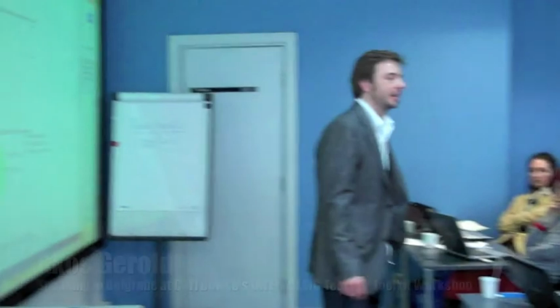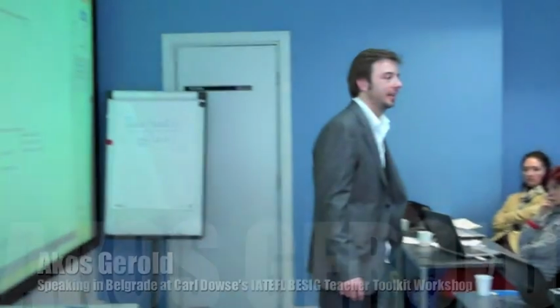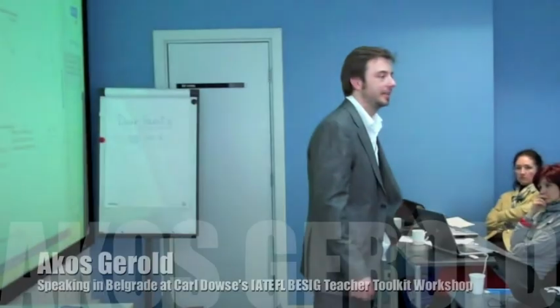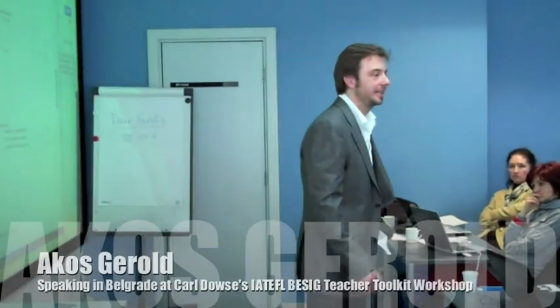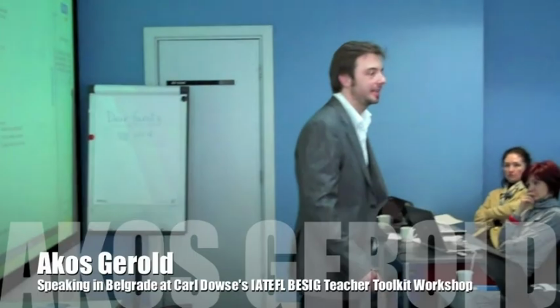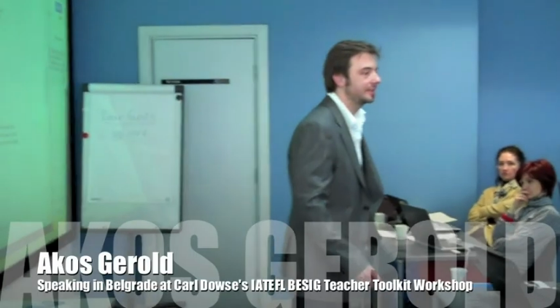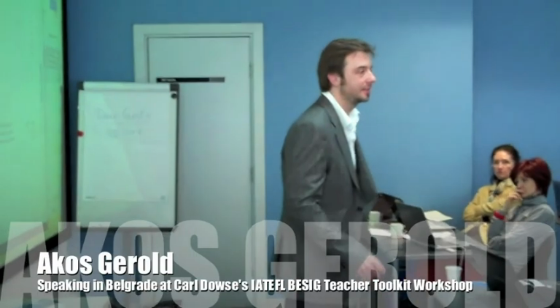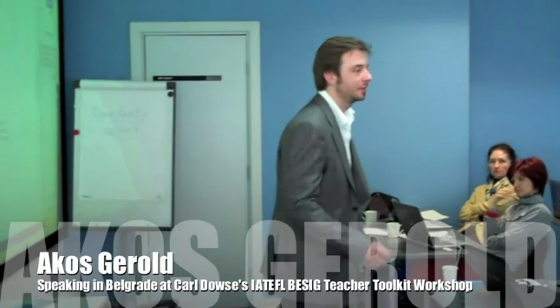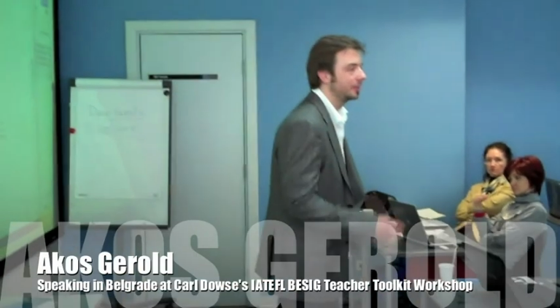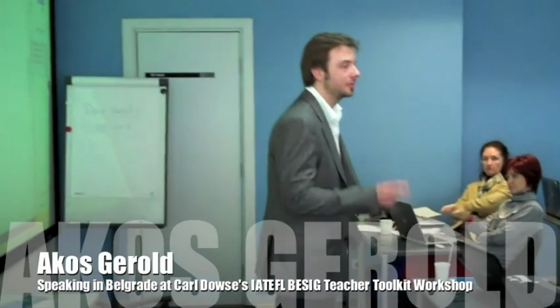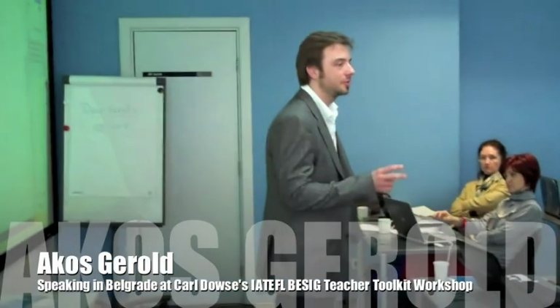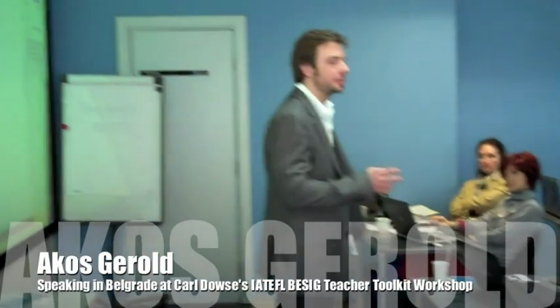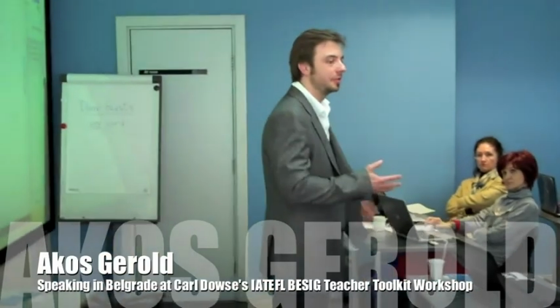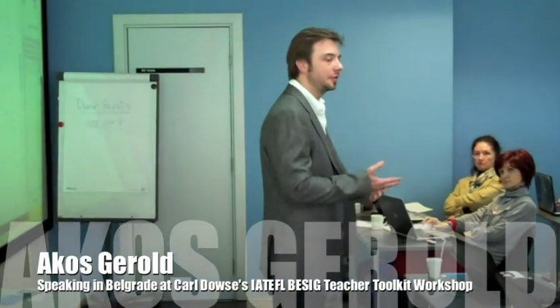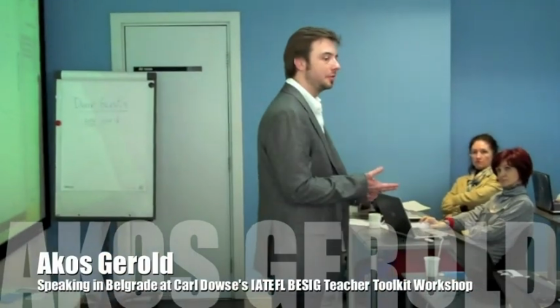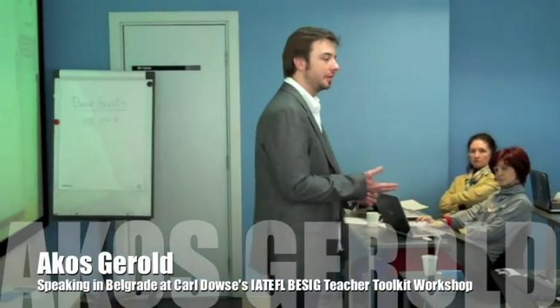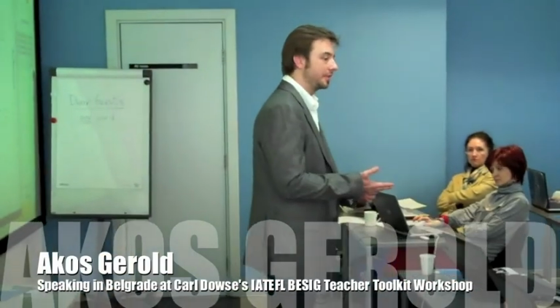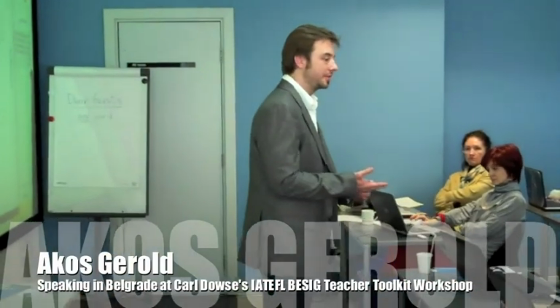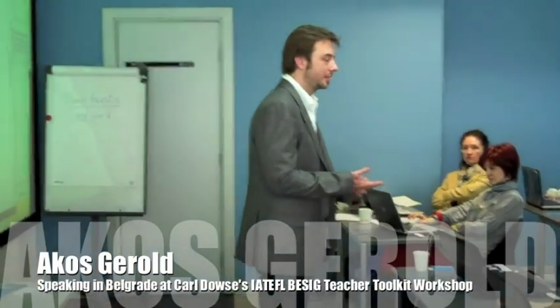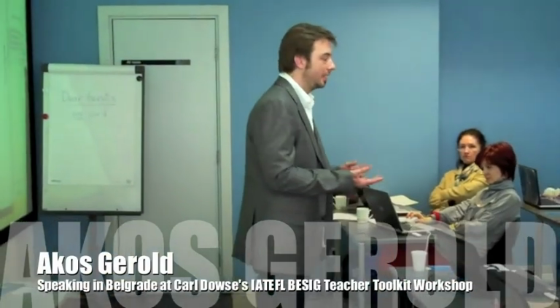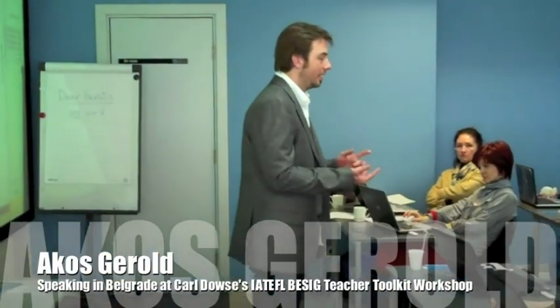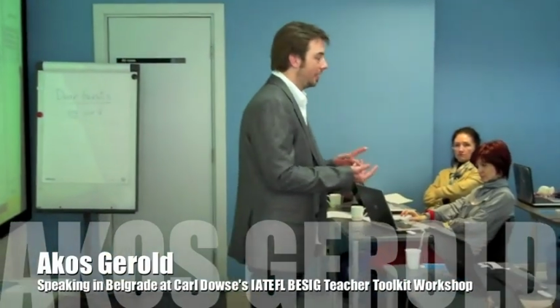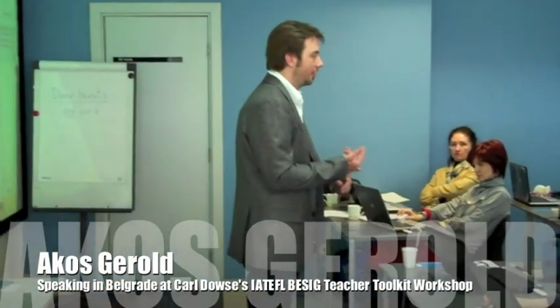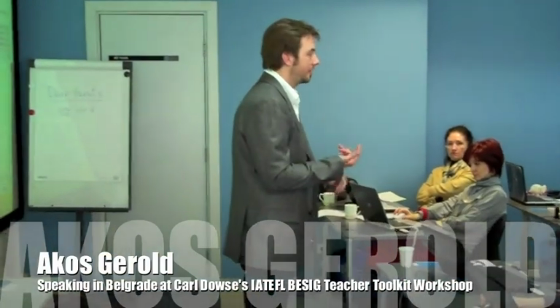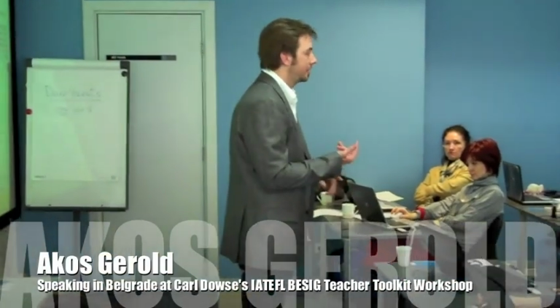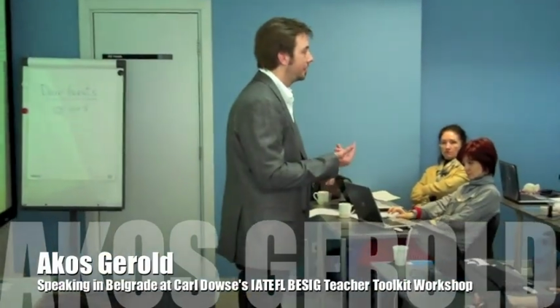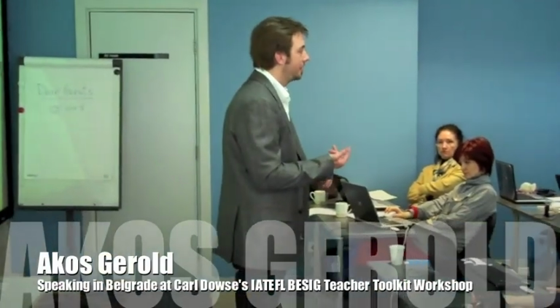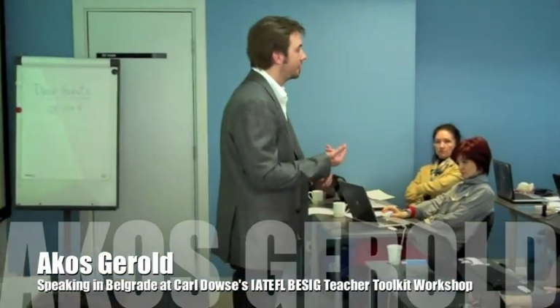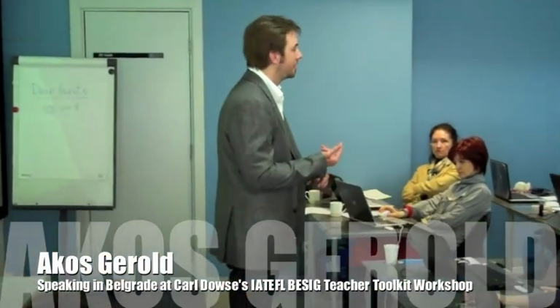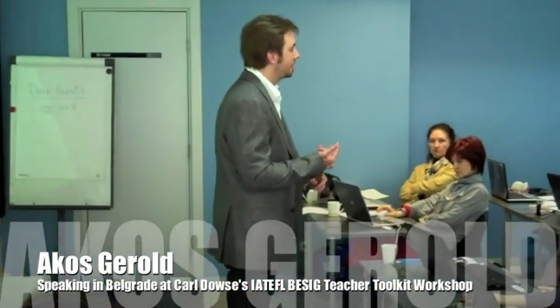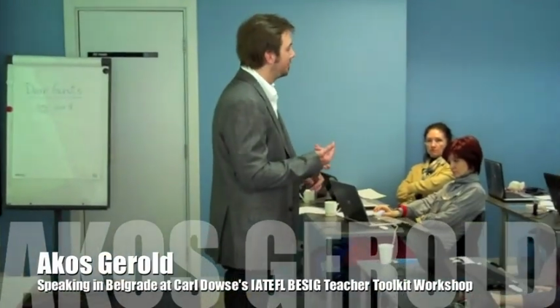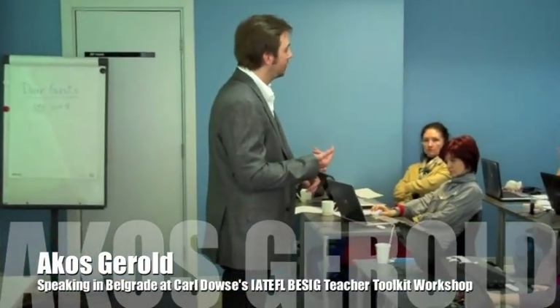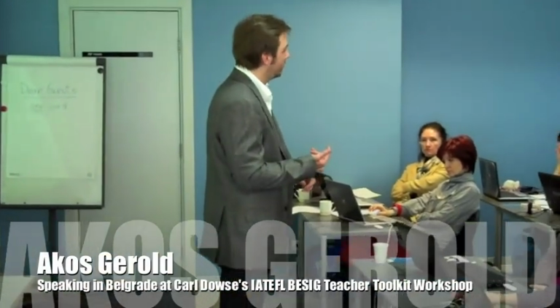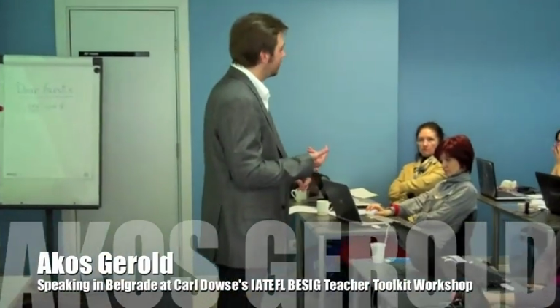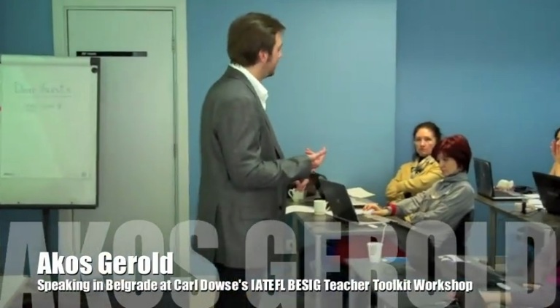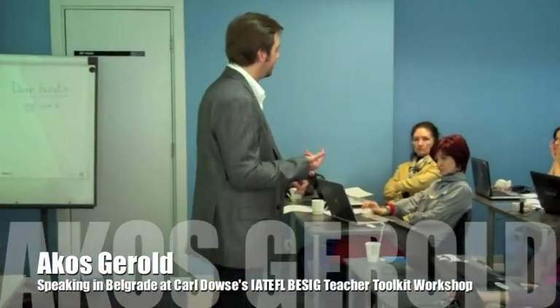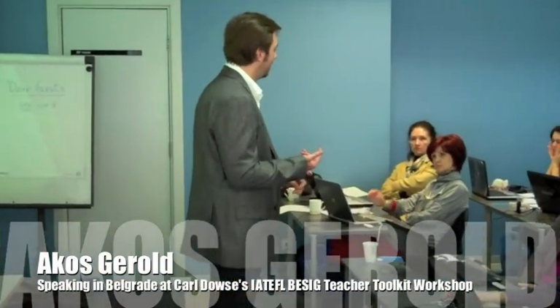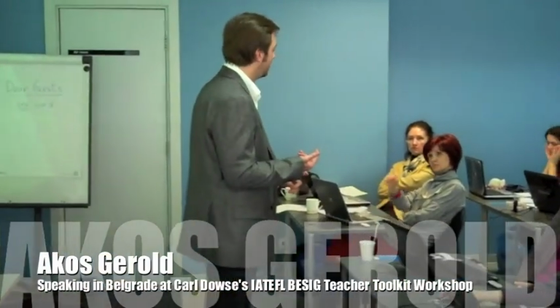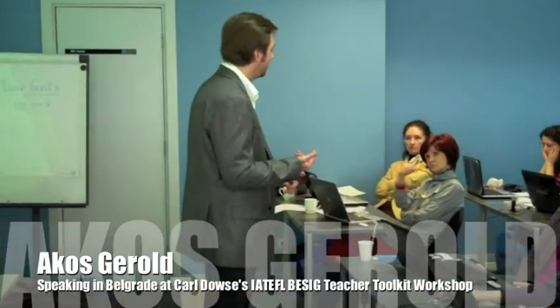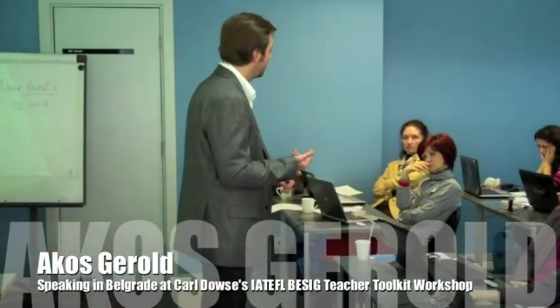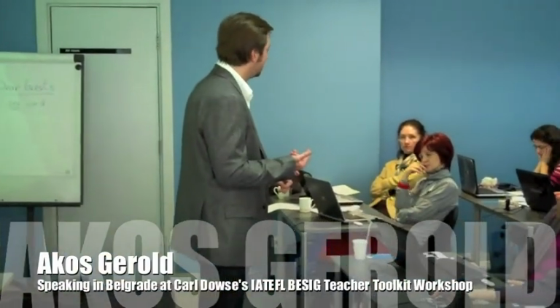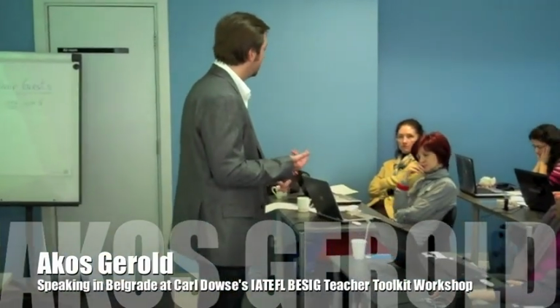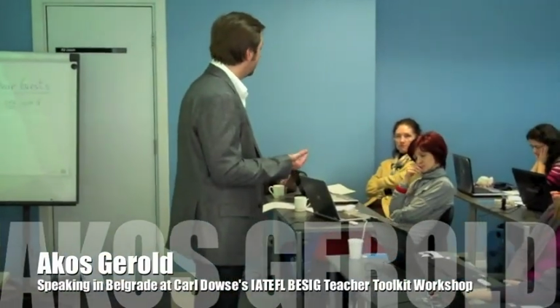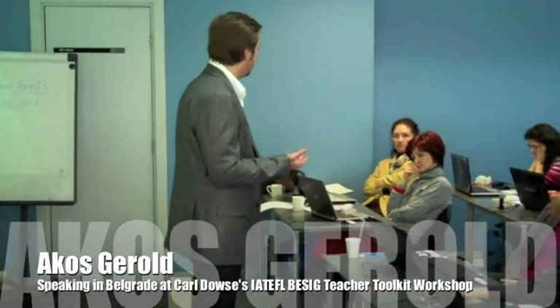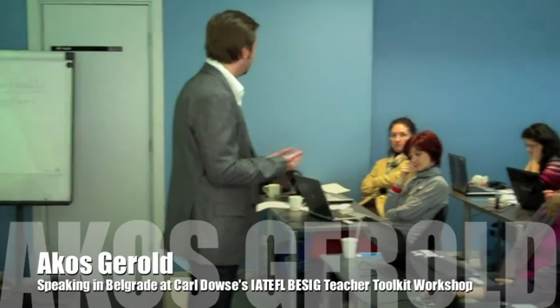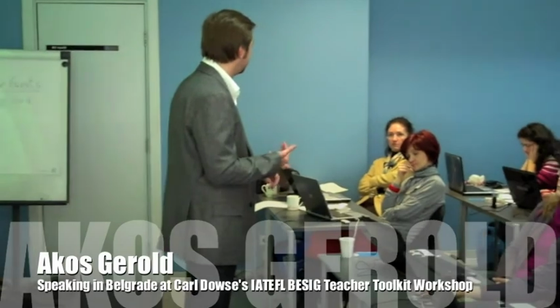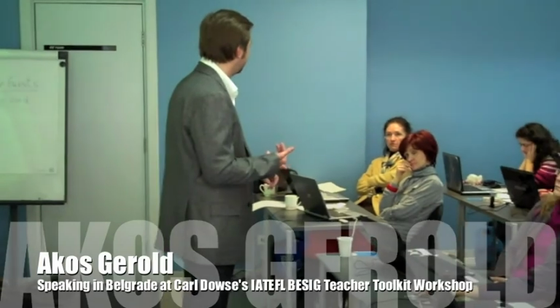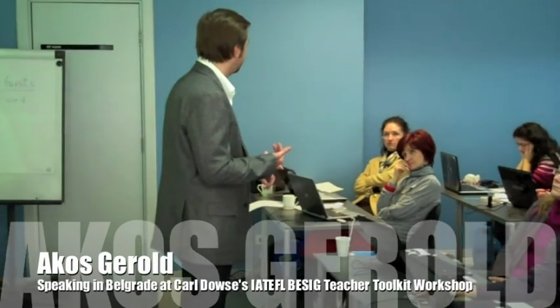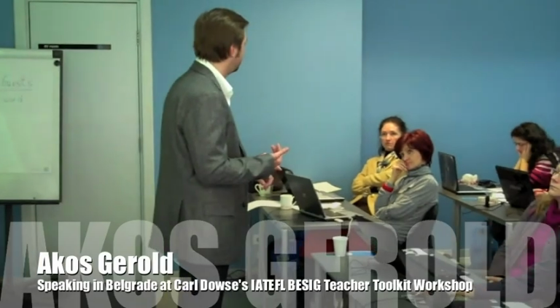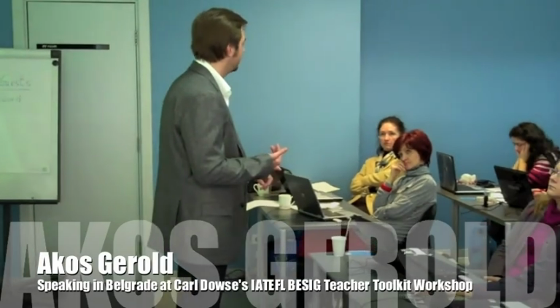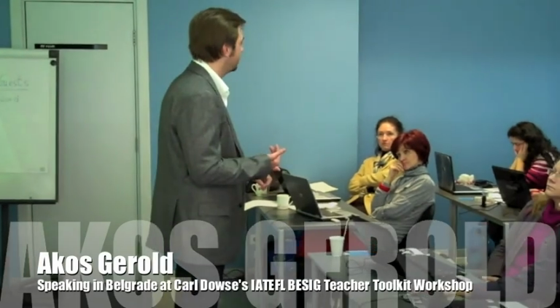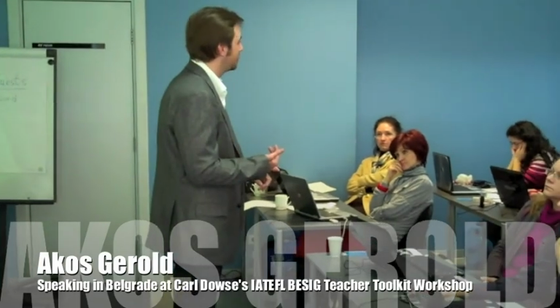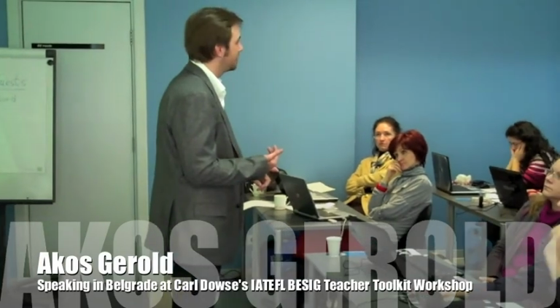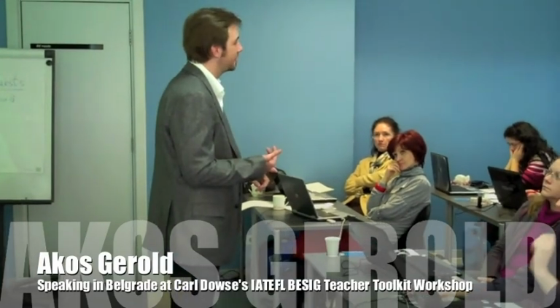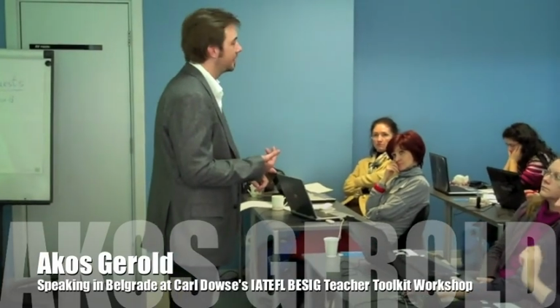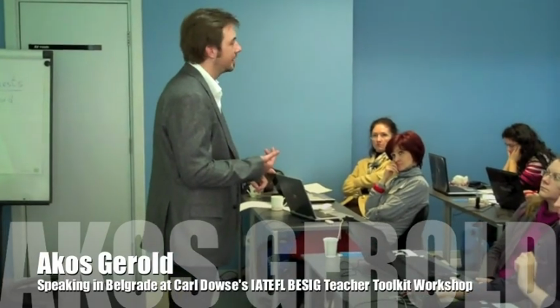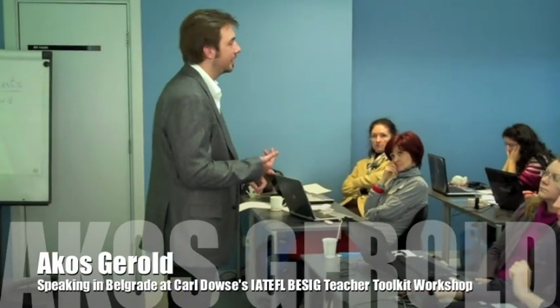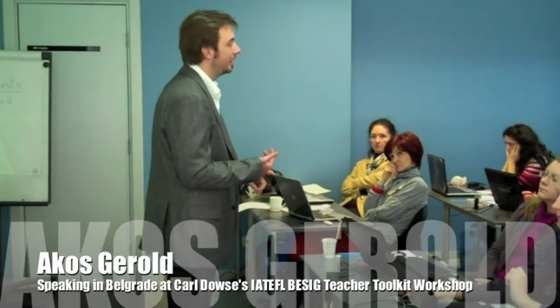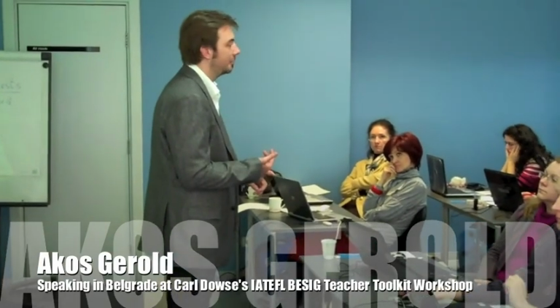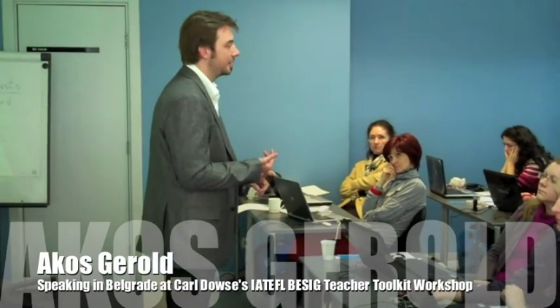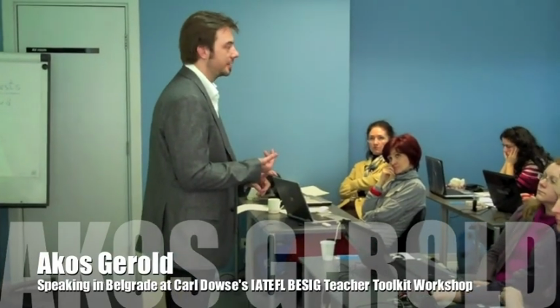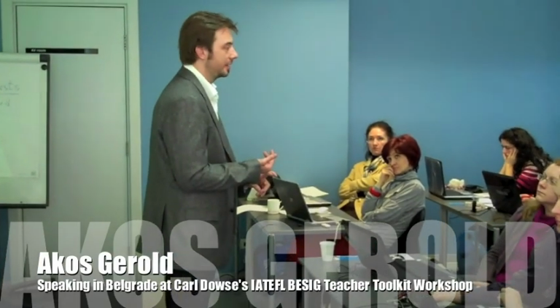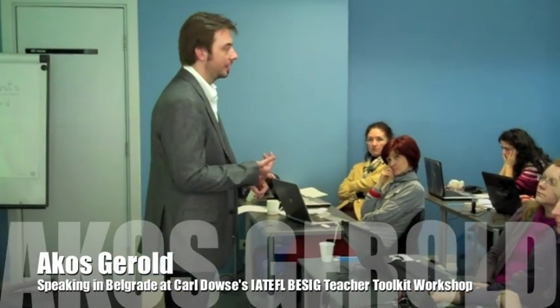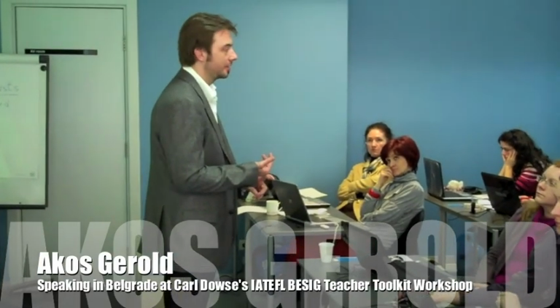It tells us you're interested in two things. Firstly, you're interested in professional development, and secondly, you're interested in business language.